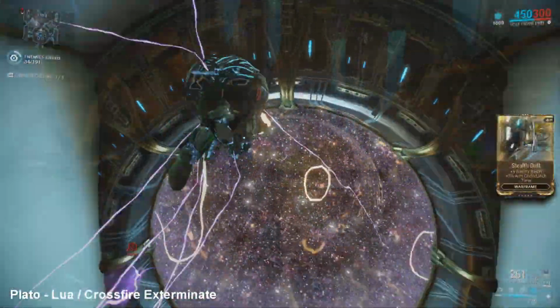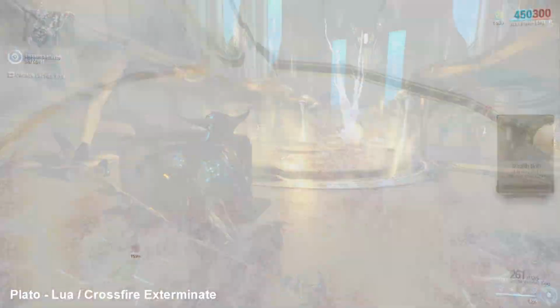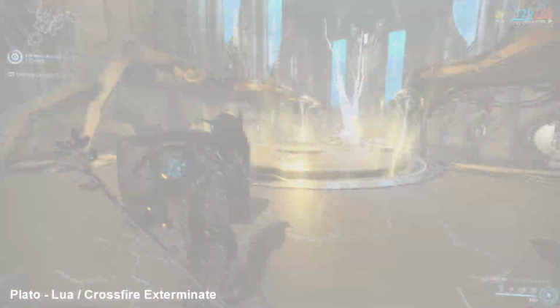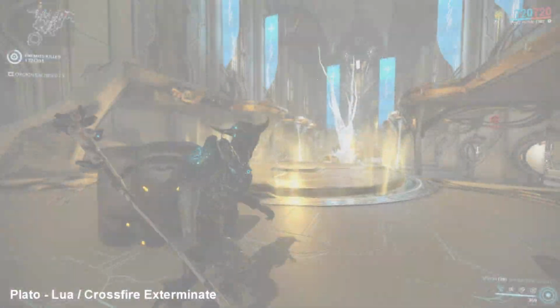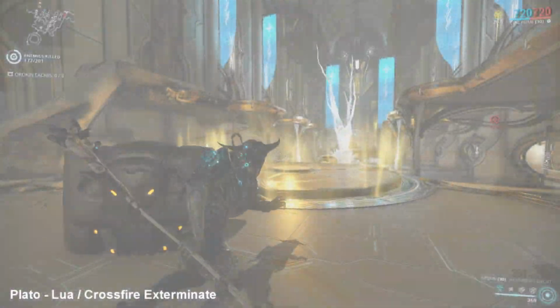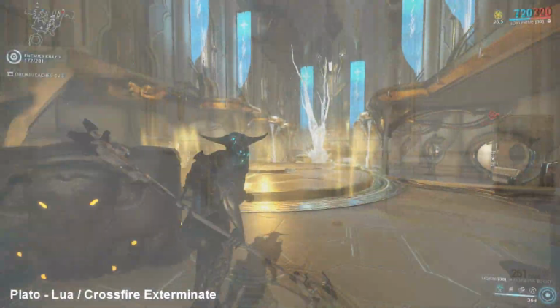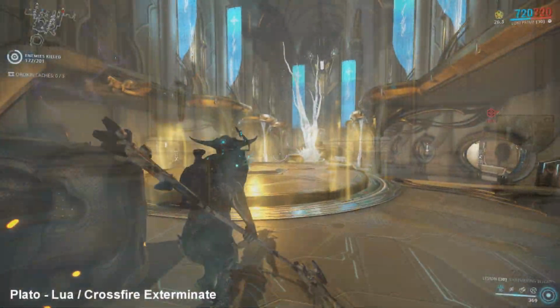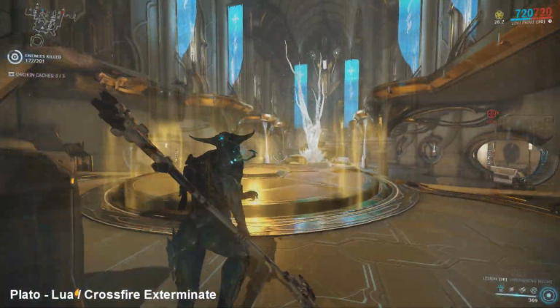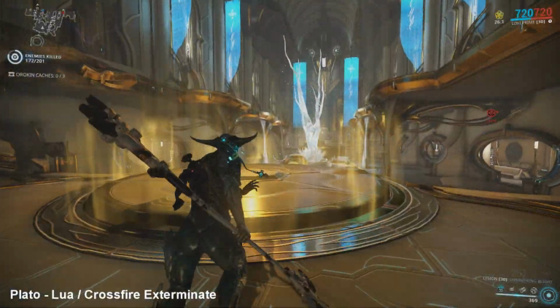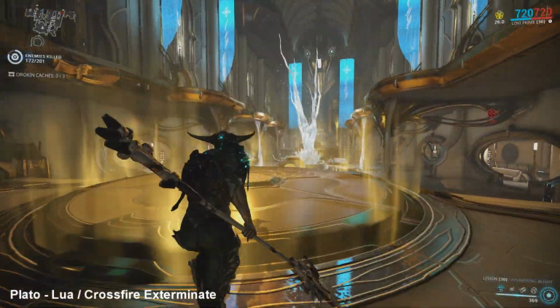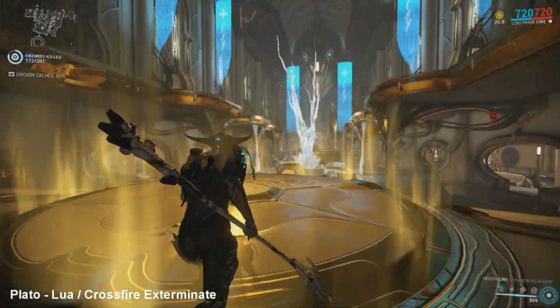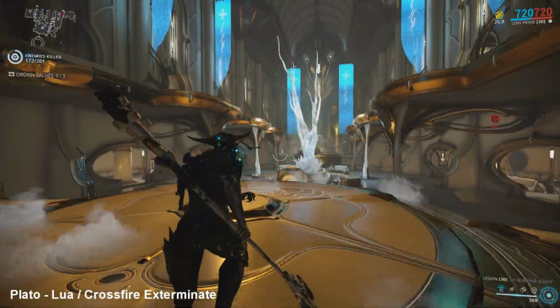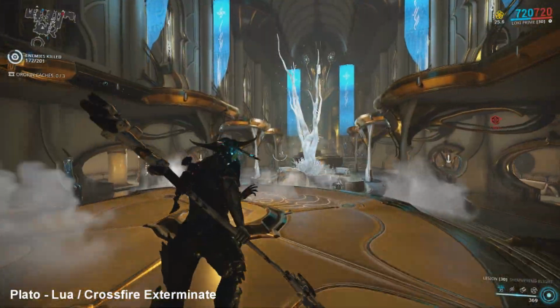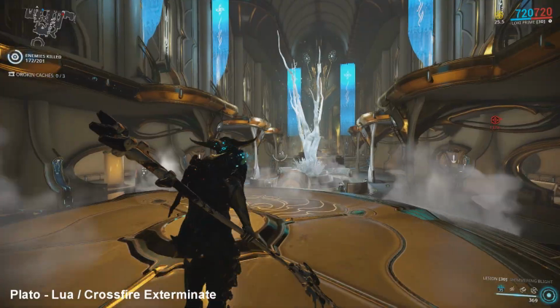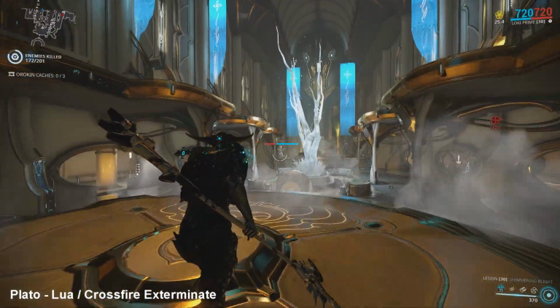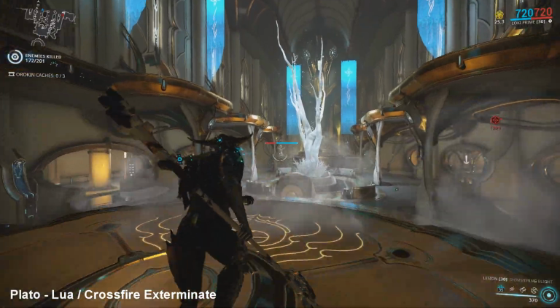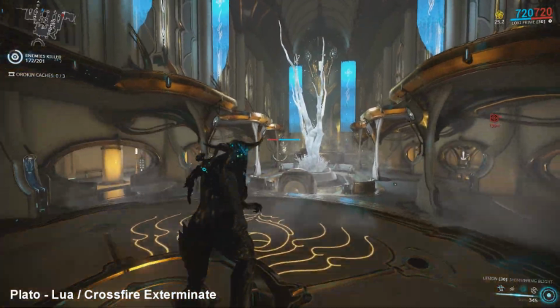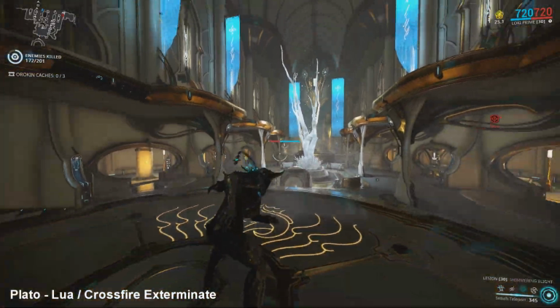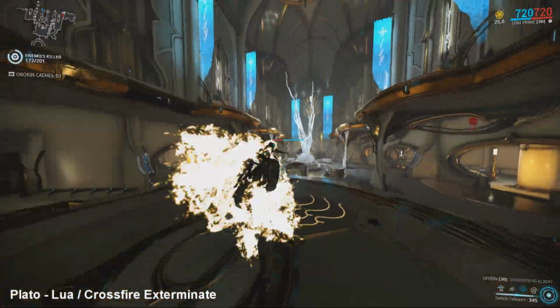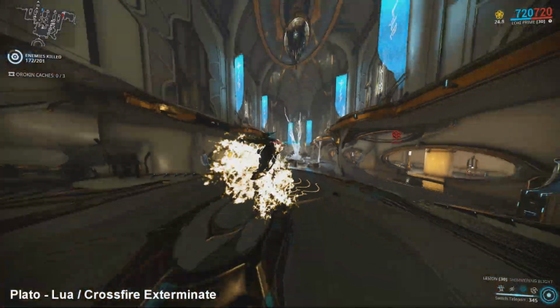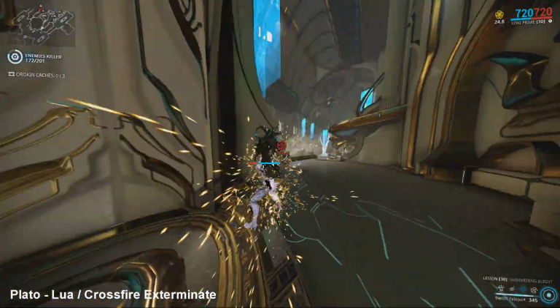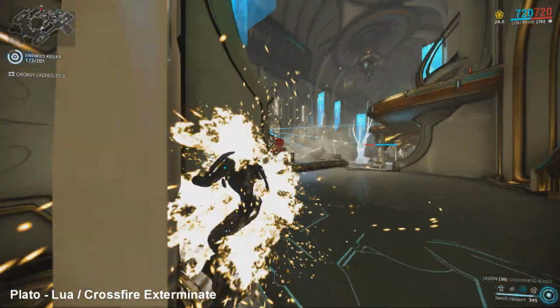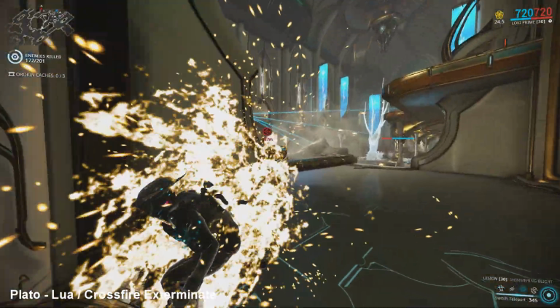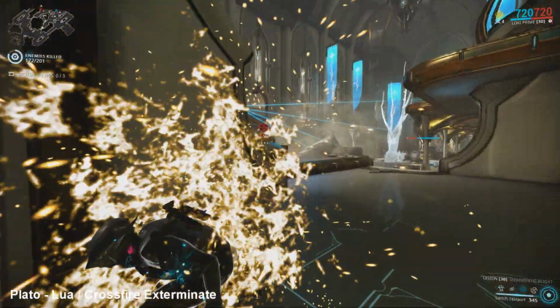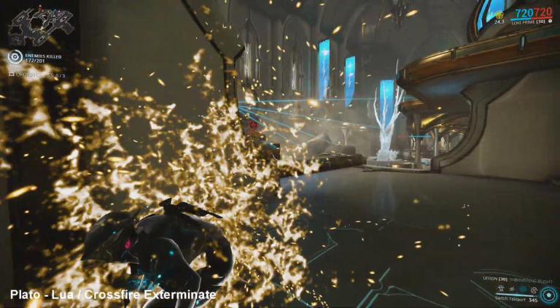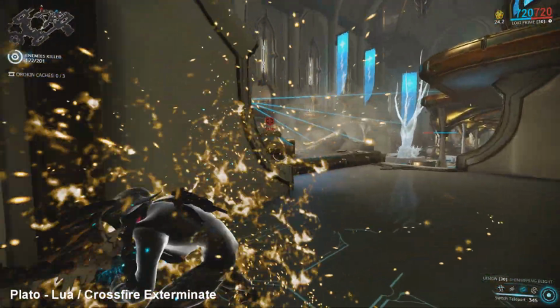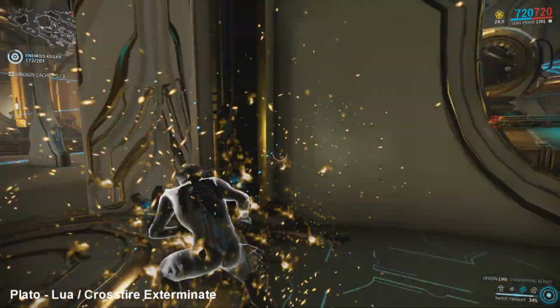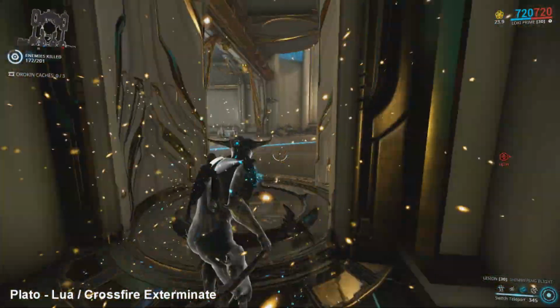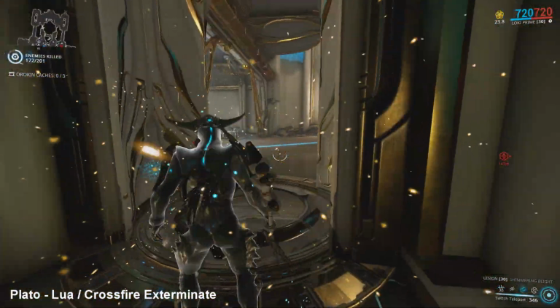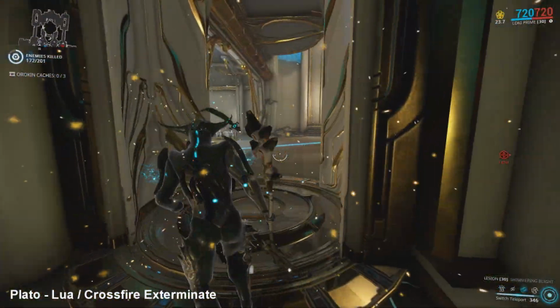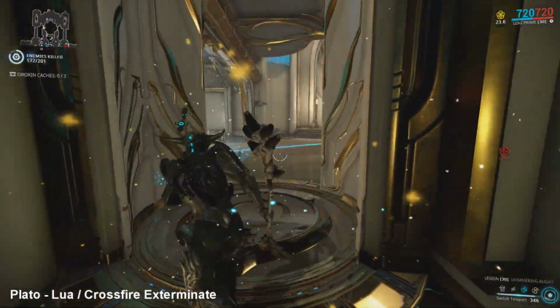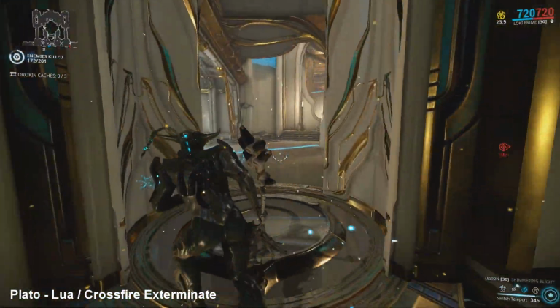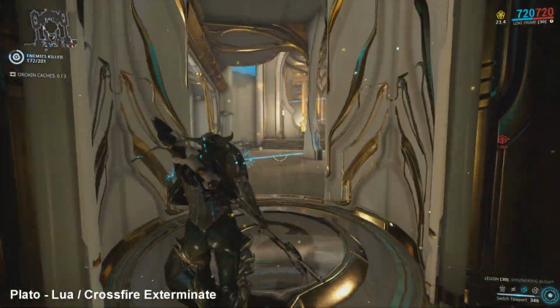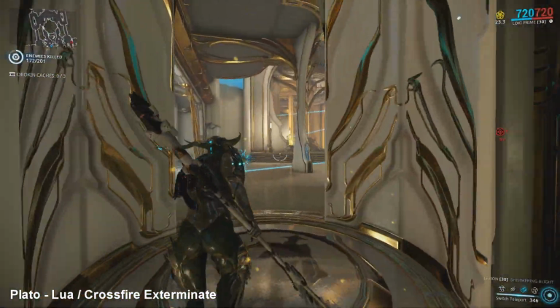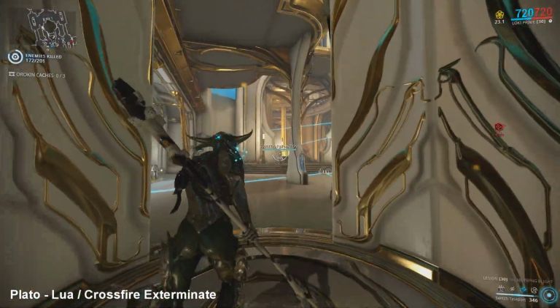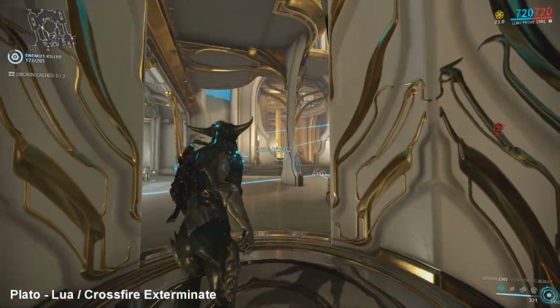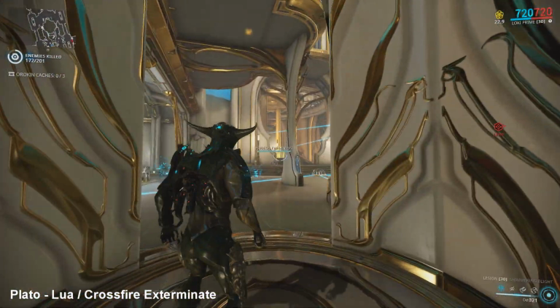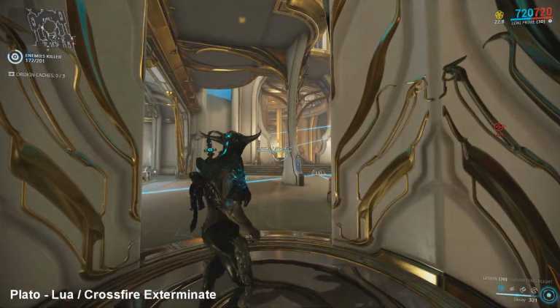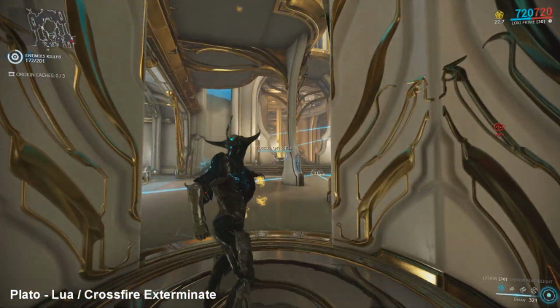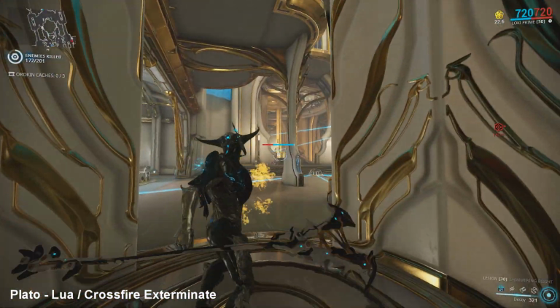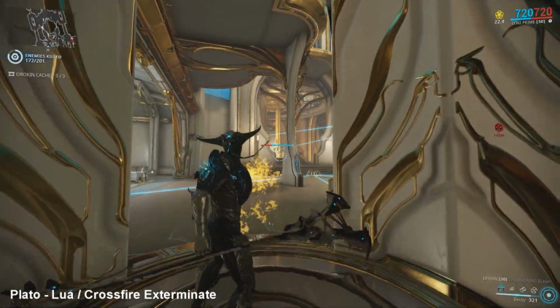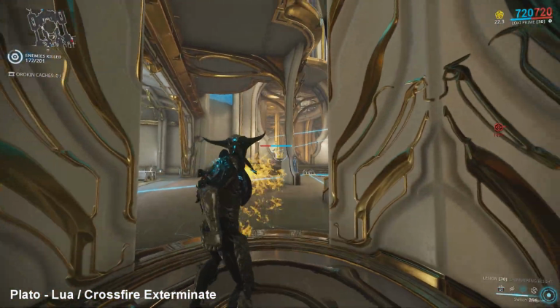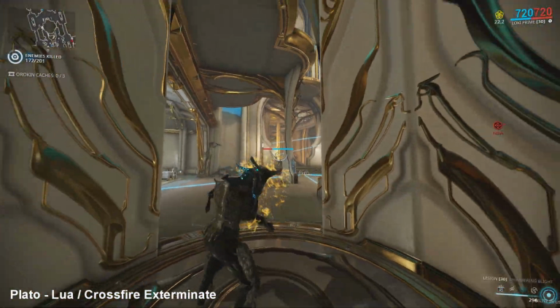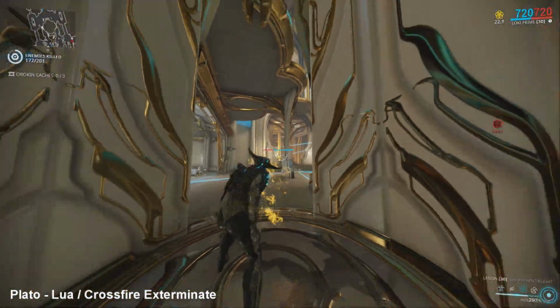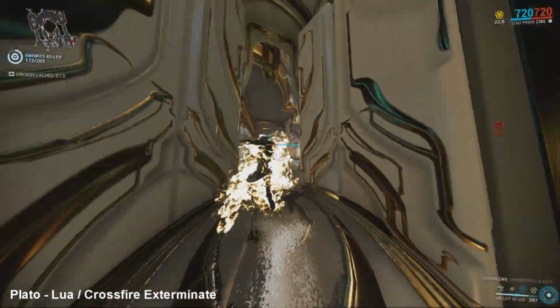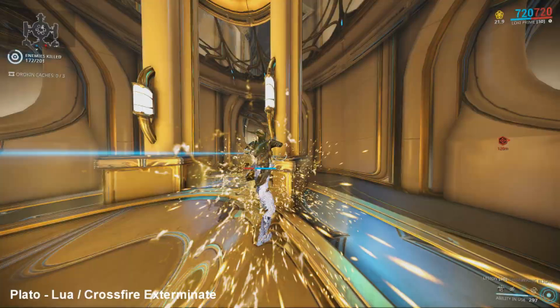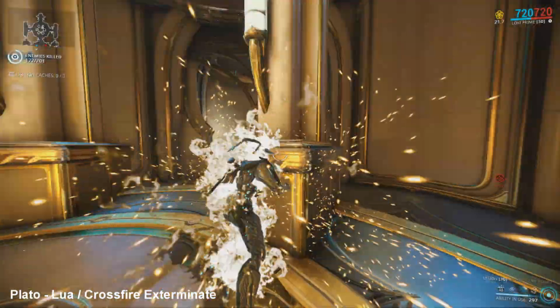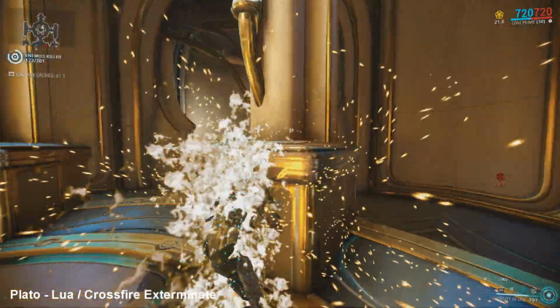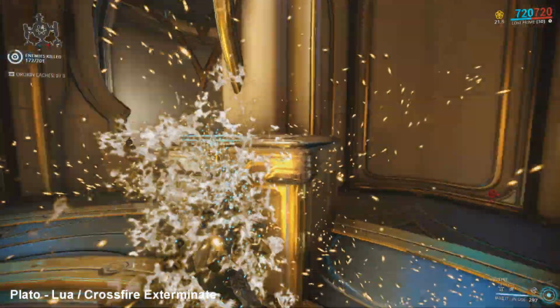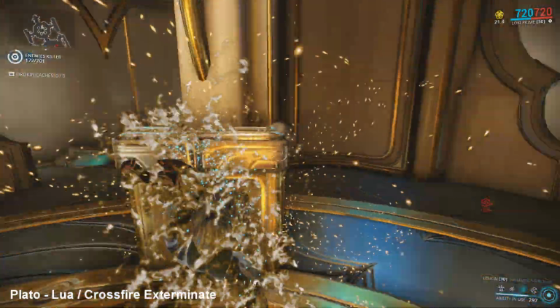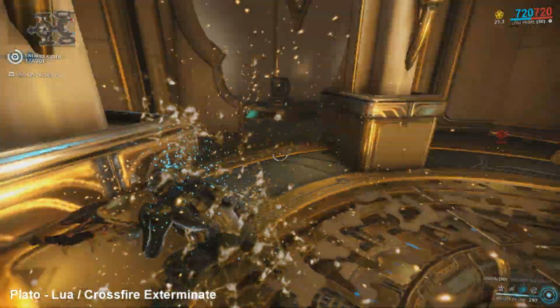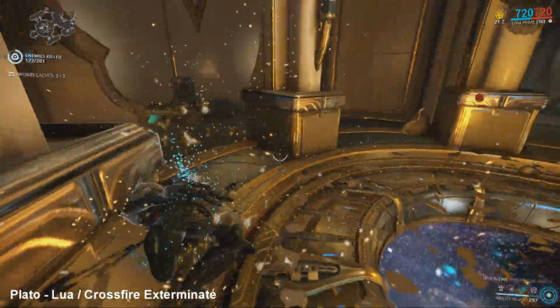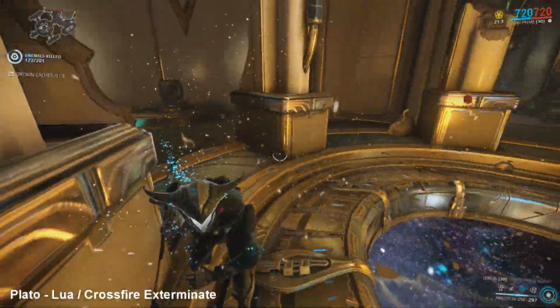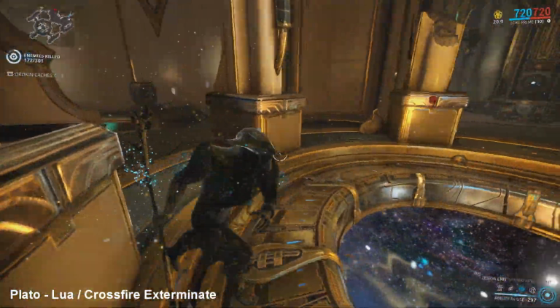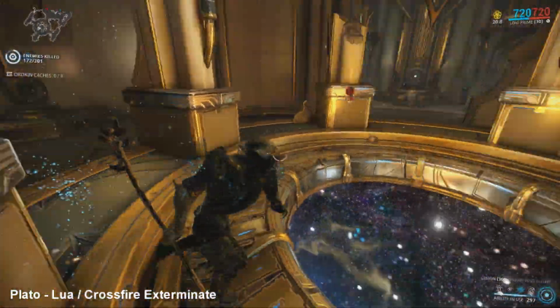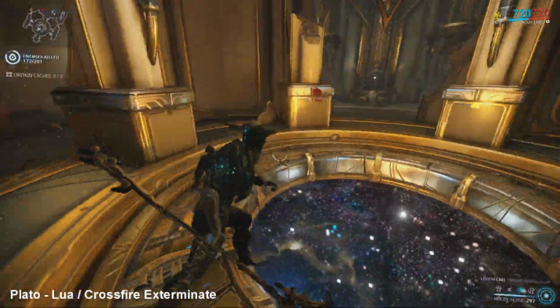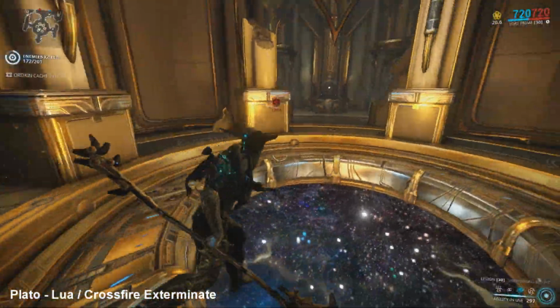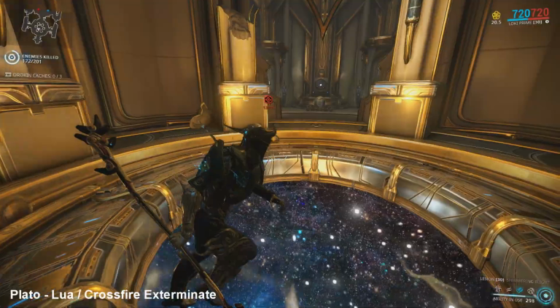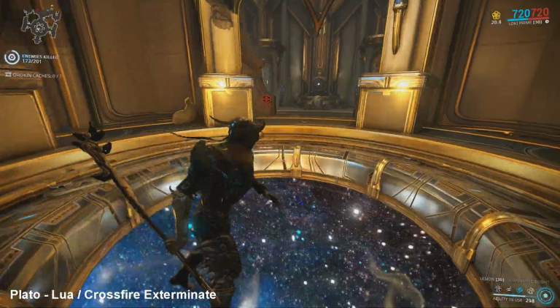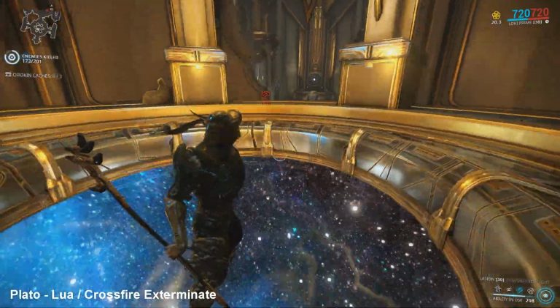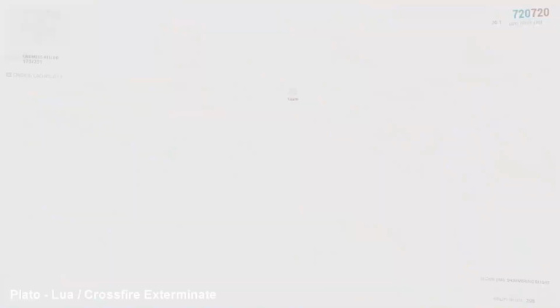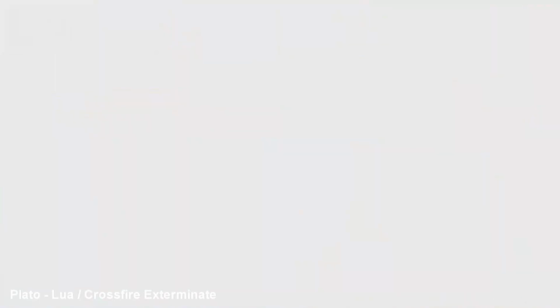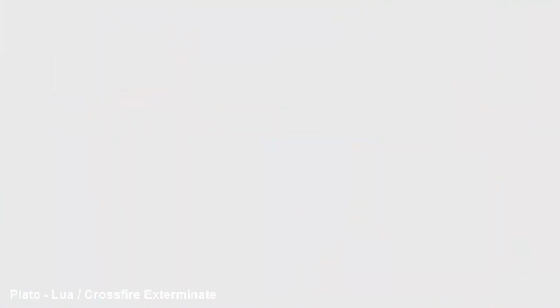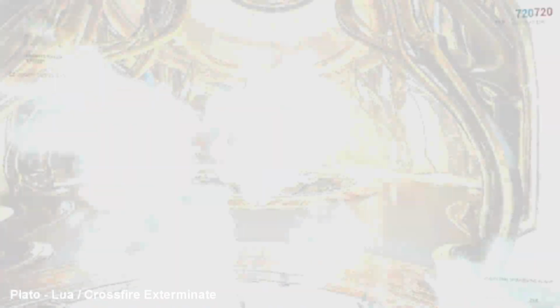Thirdly, if you have a Loki you could drop a clone at one of the two doors and then switch teleport to it, and then you can do the same onto the final platform.